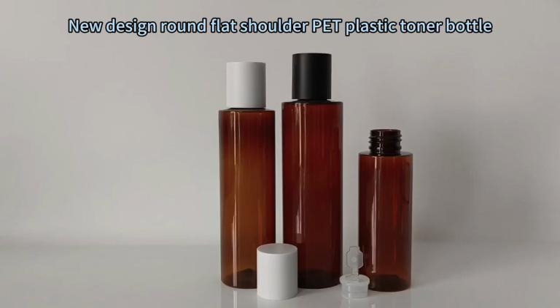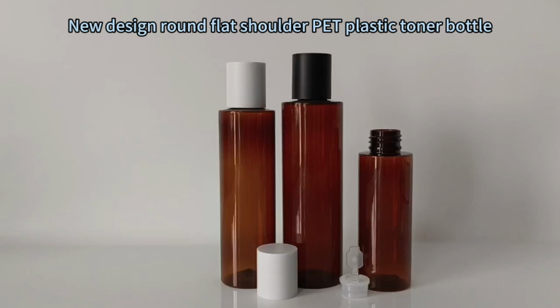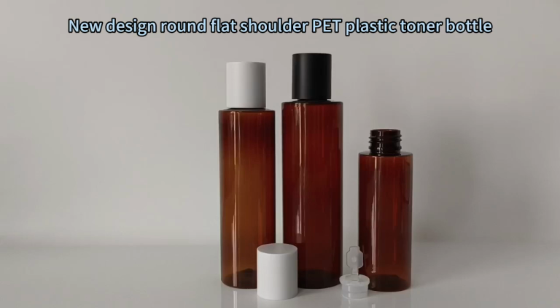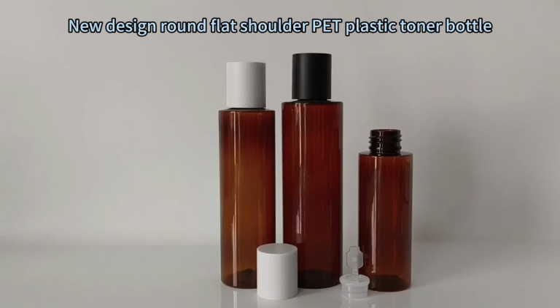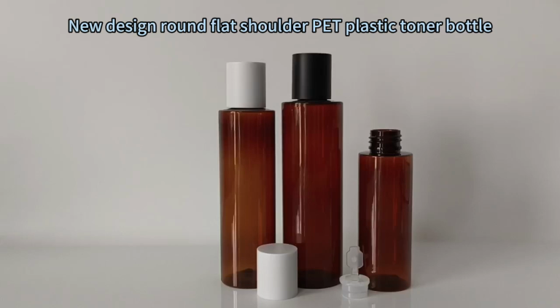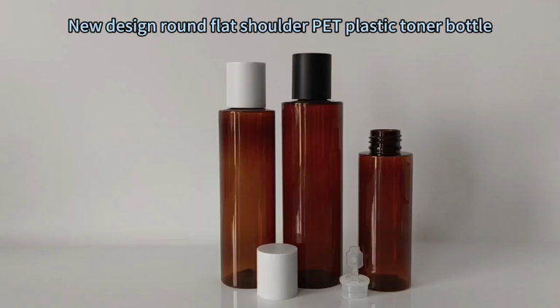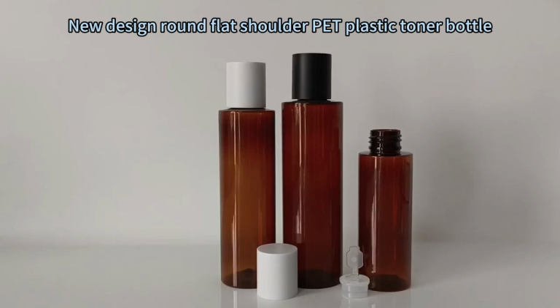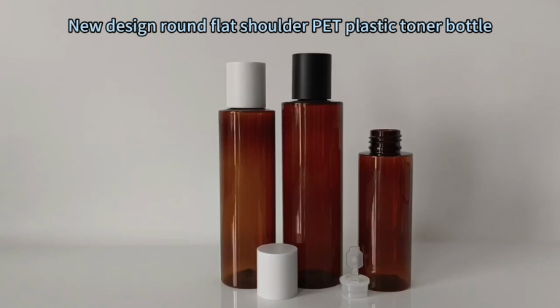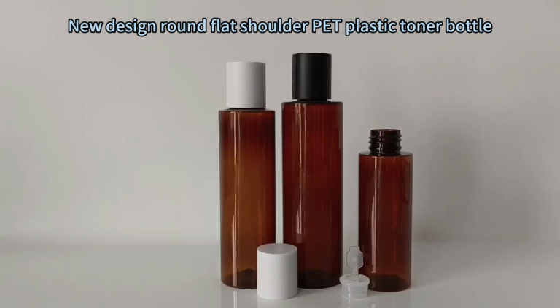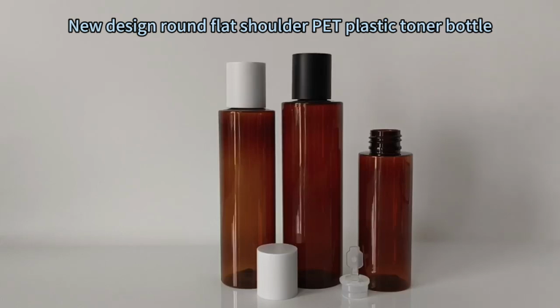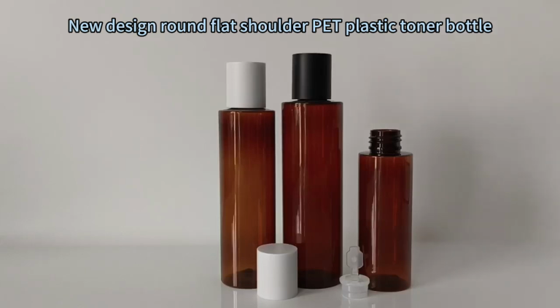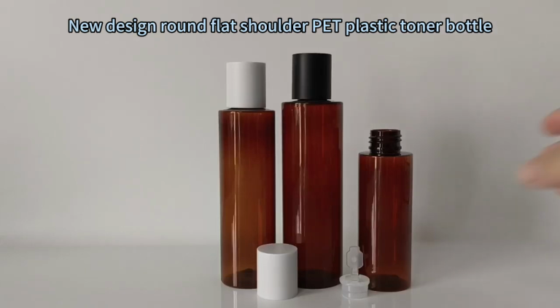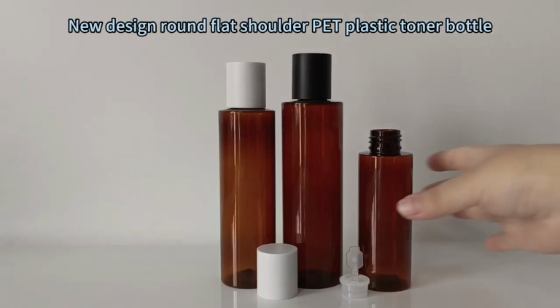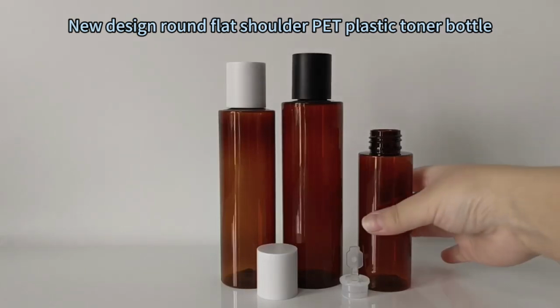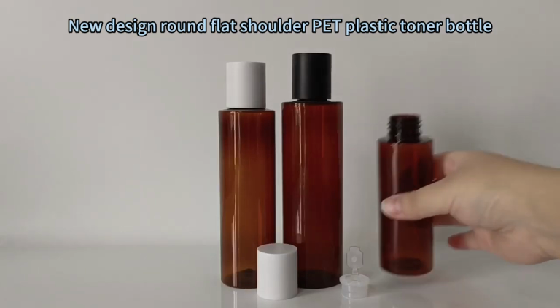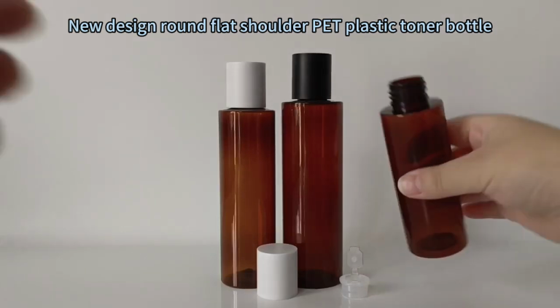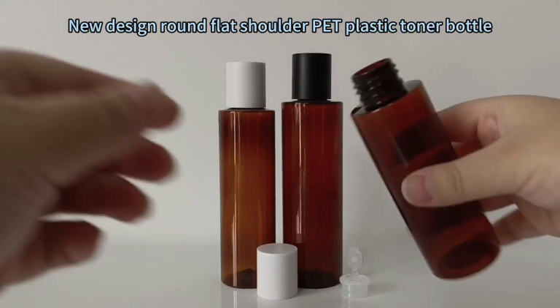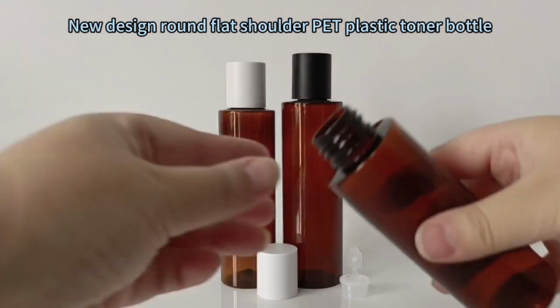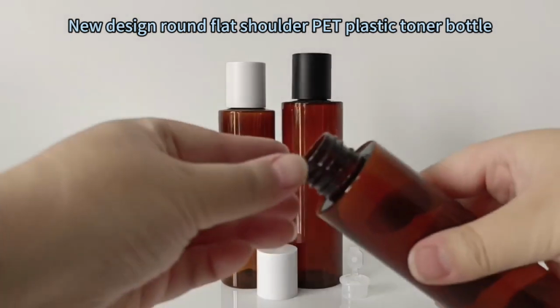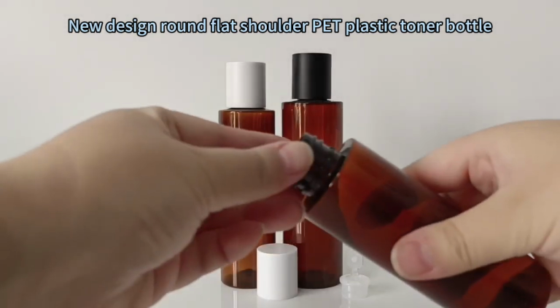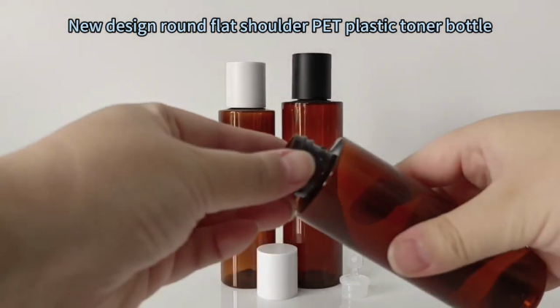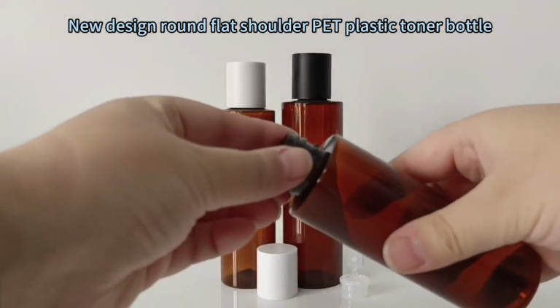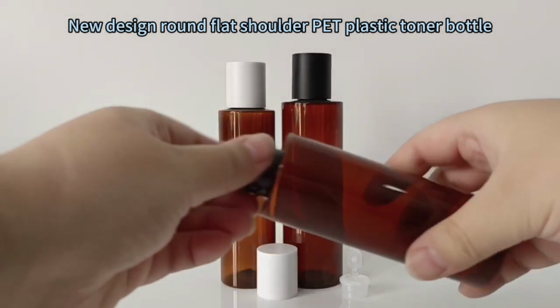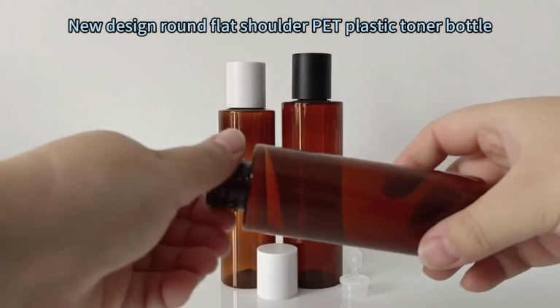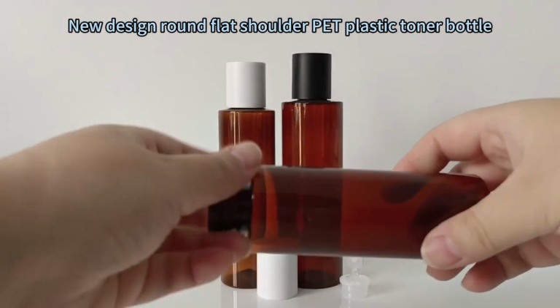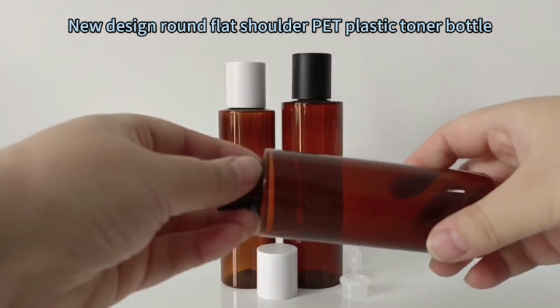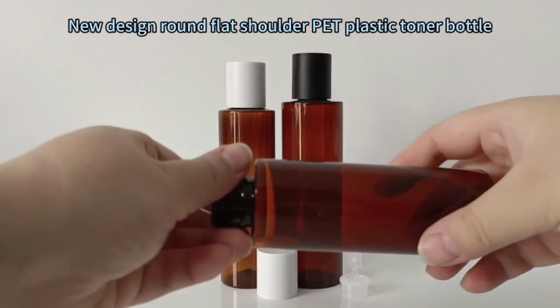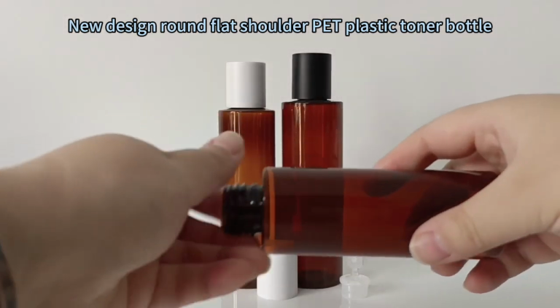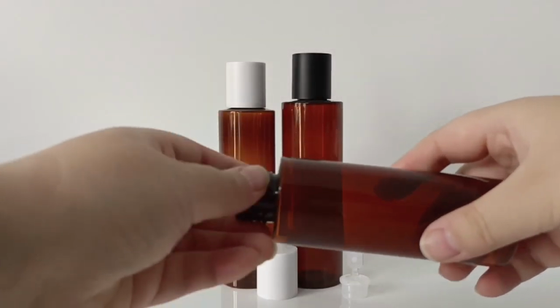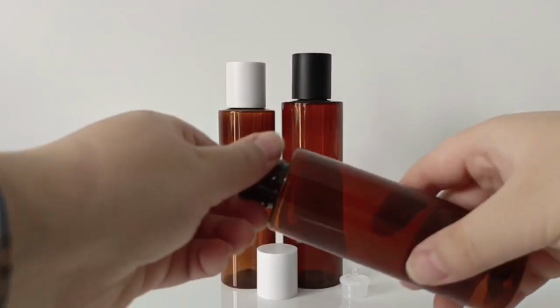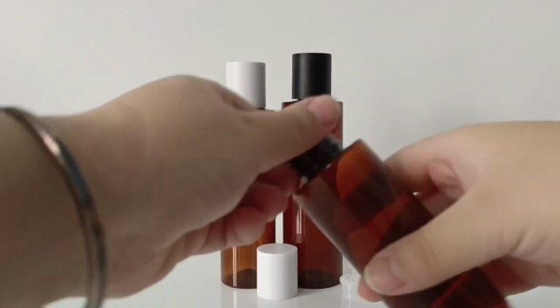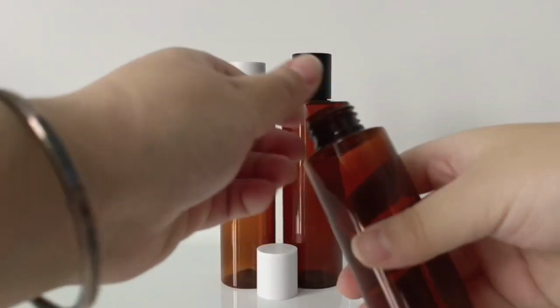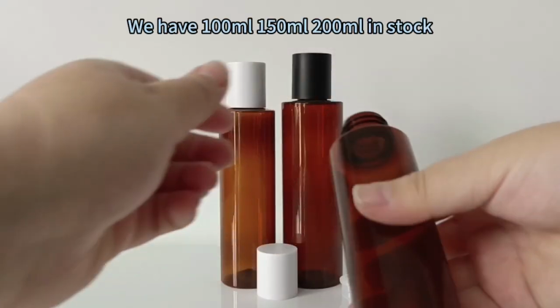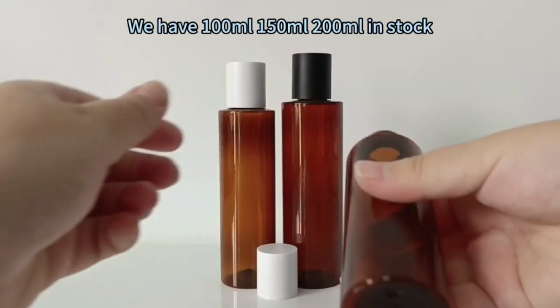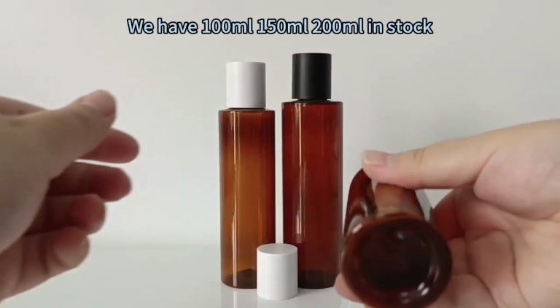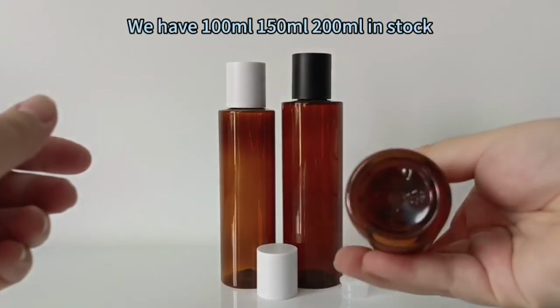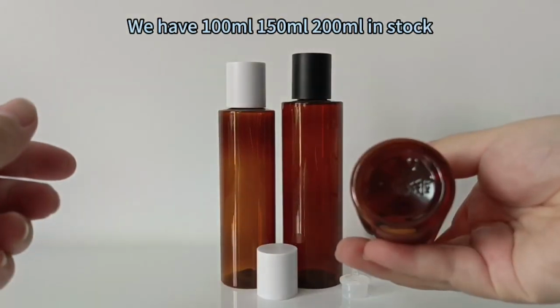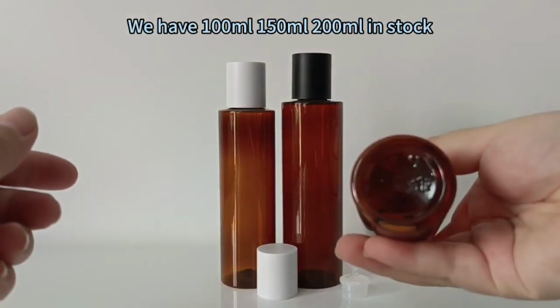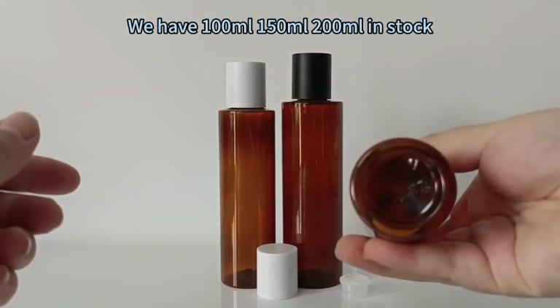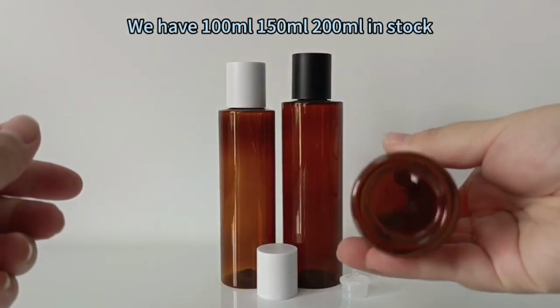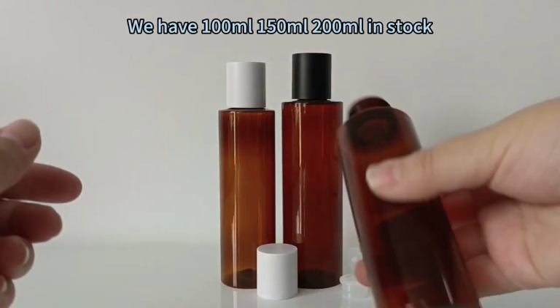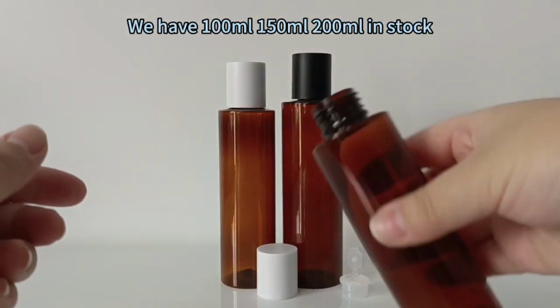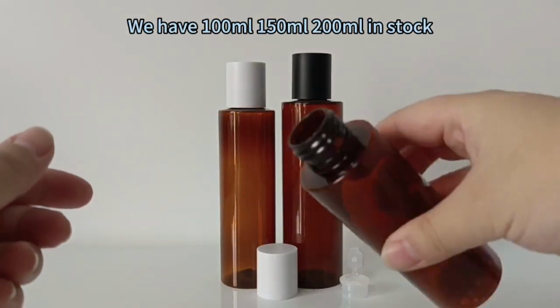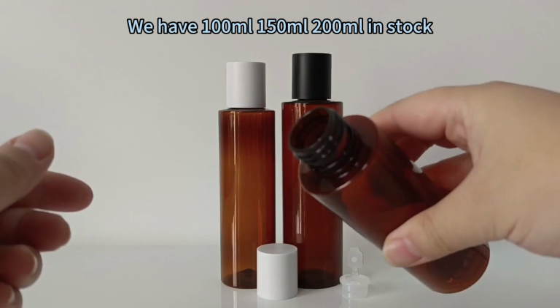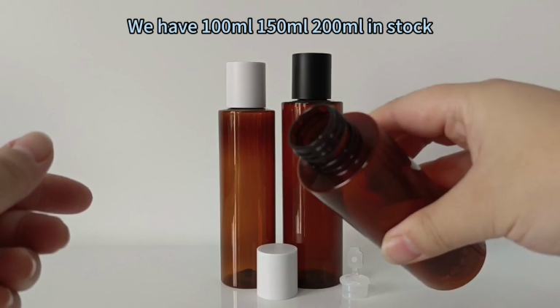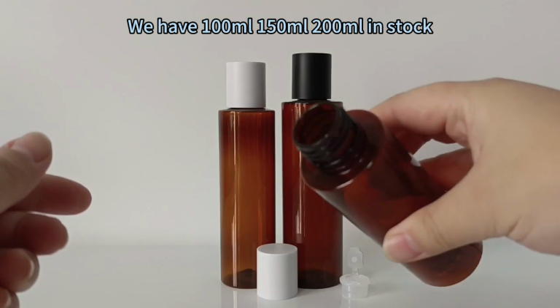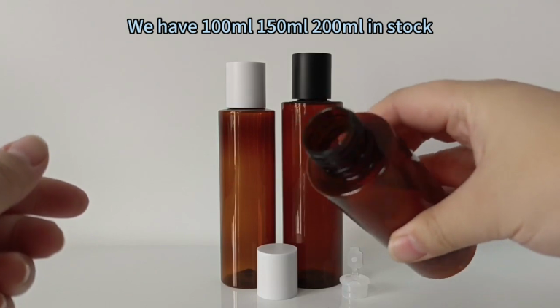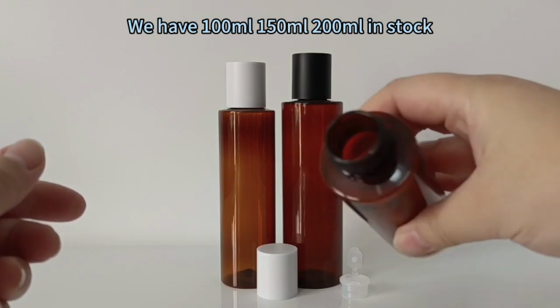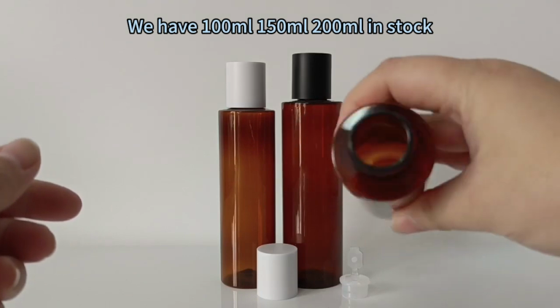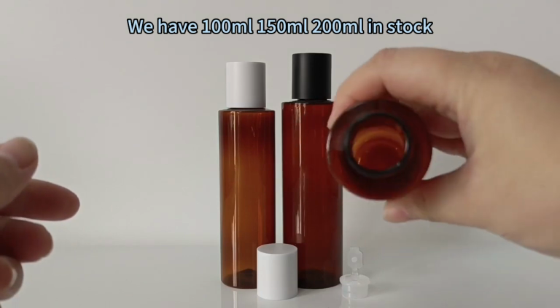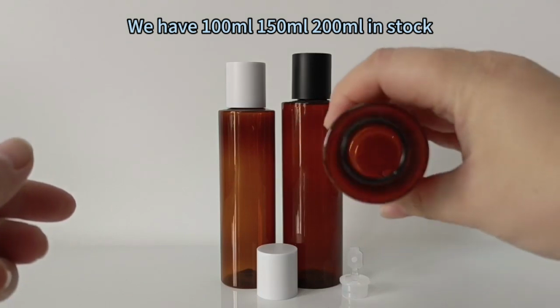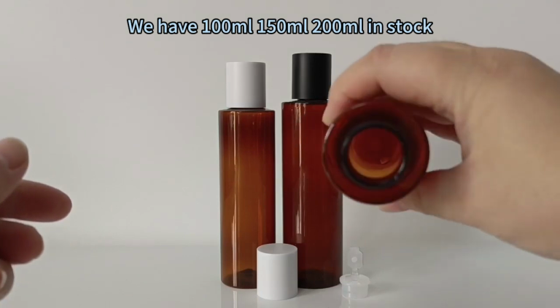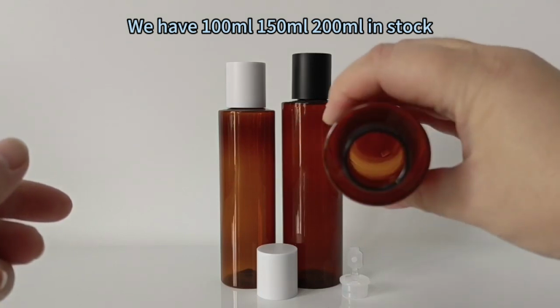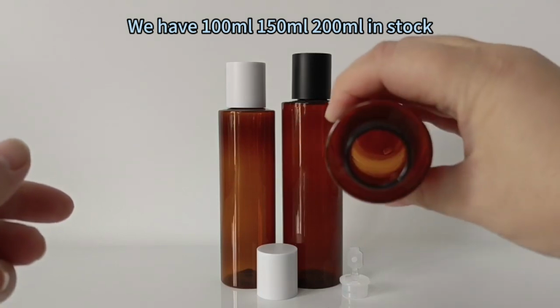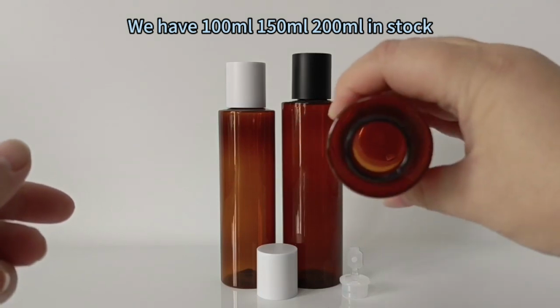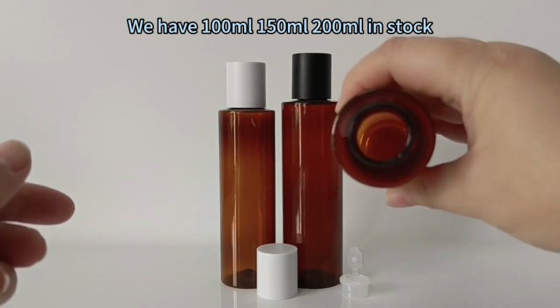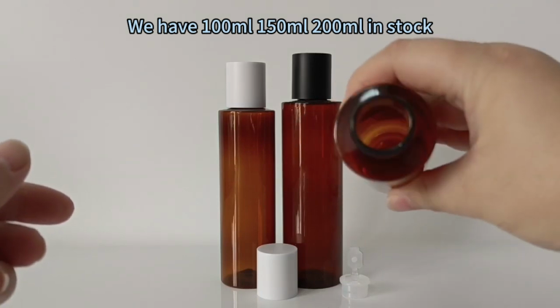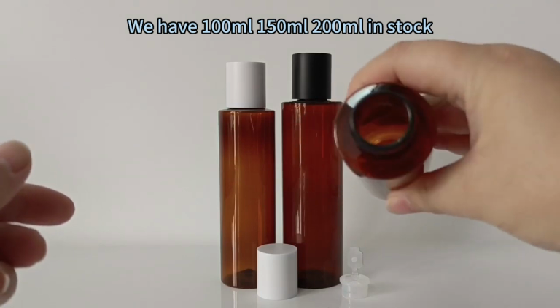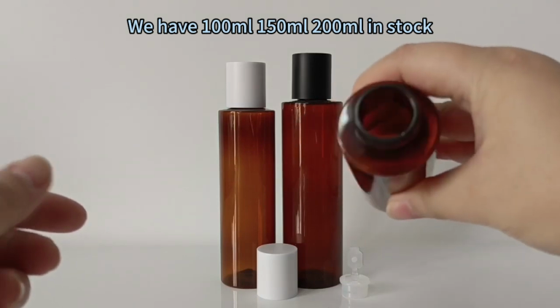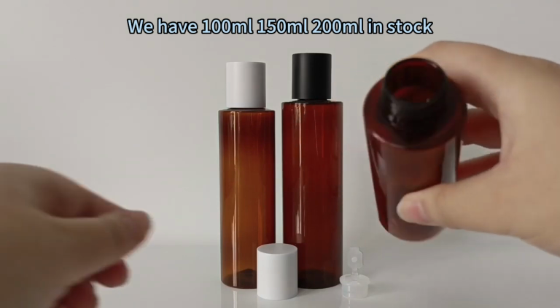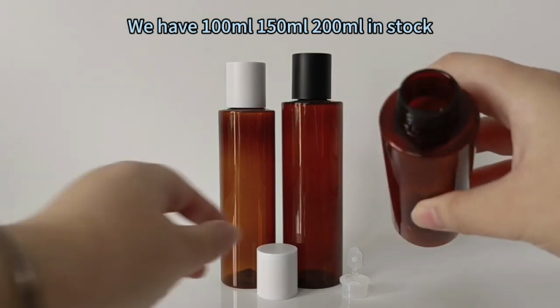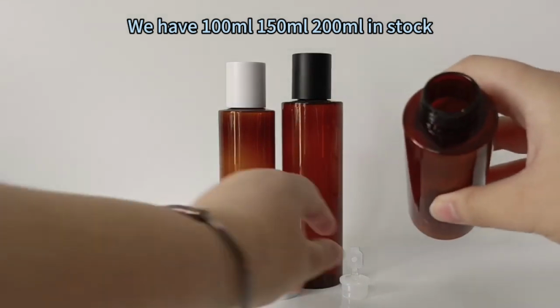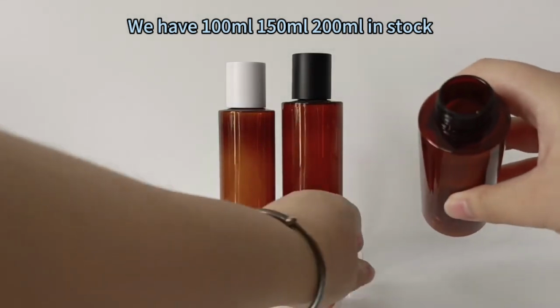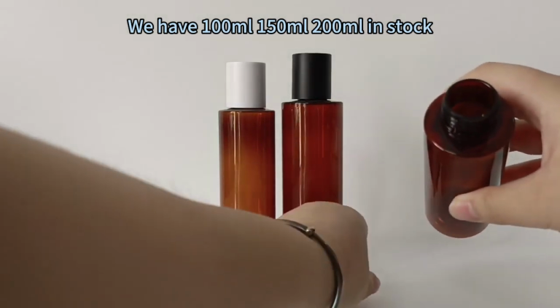No Design Round Flat Shoulder Pet Plastic Toner Bottle. We have 100ml, 150ml, and 200ml in stock.